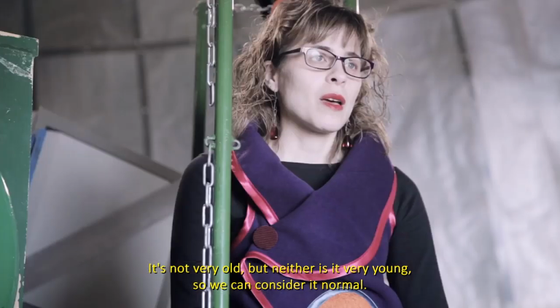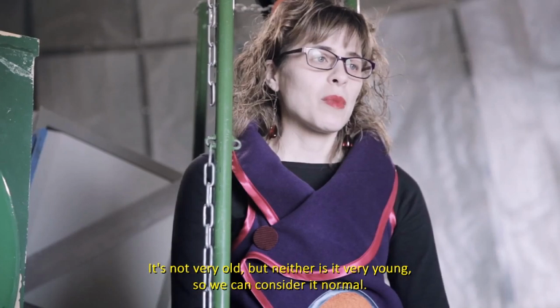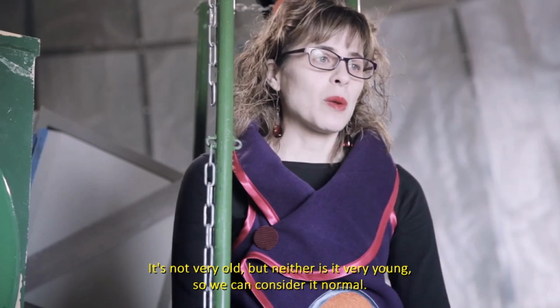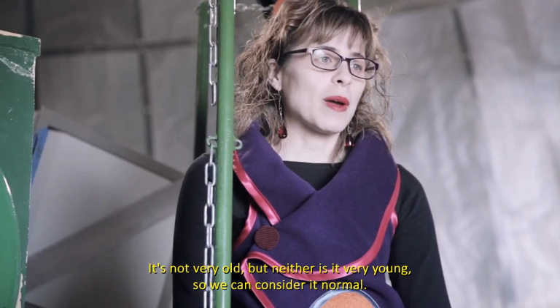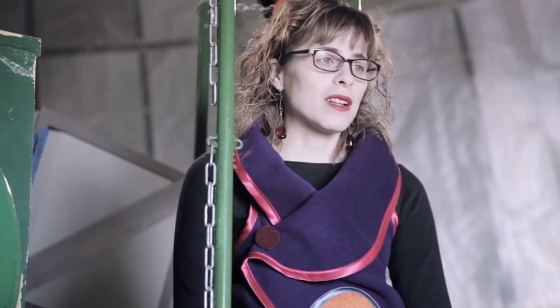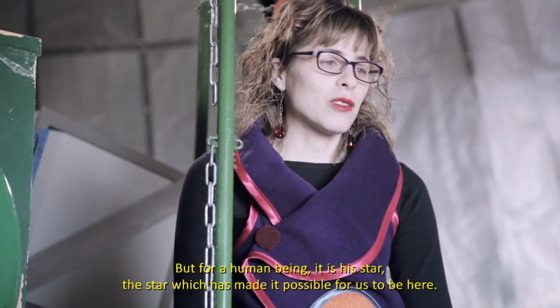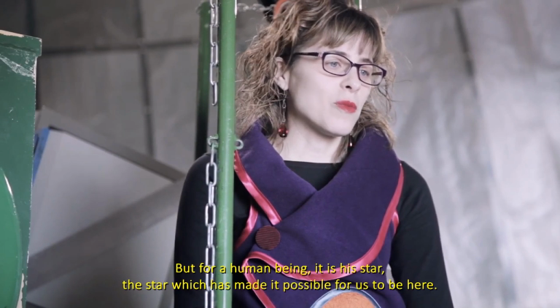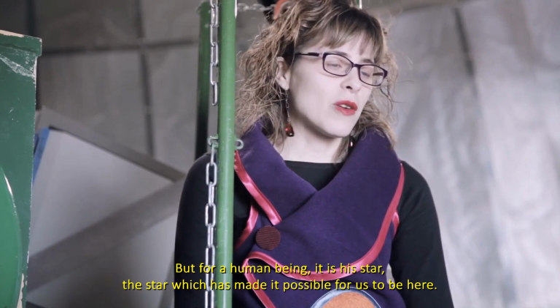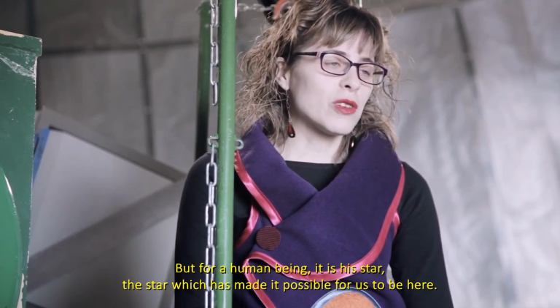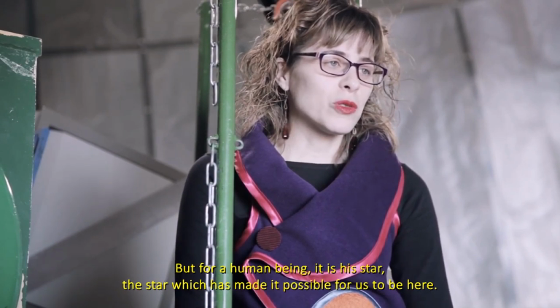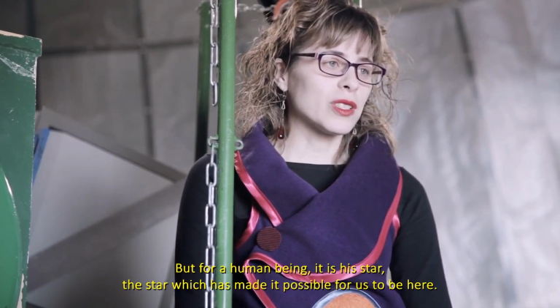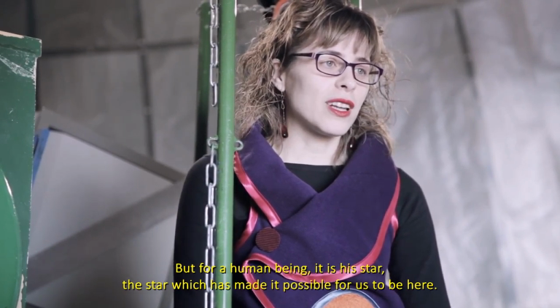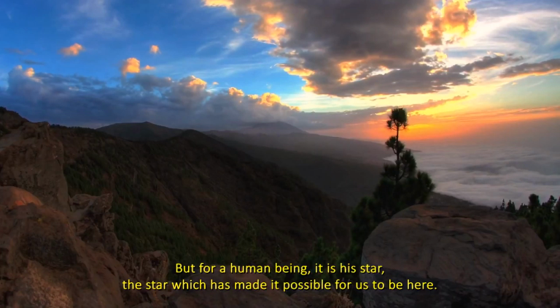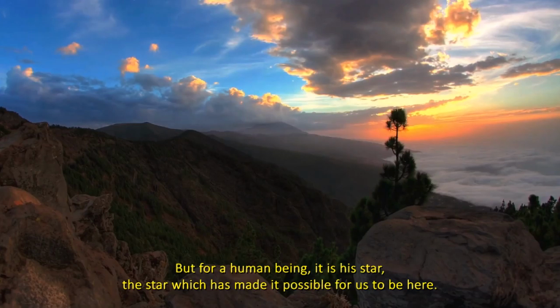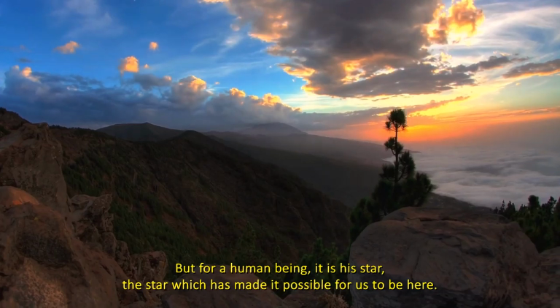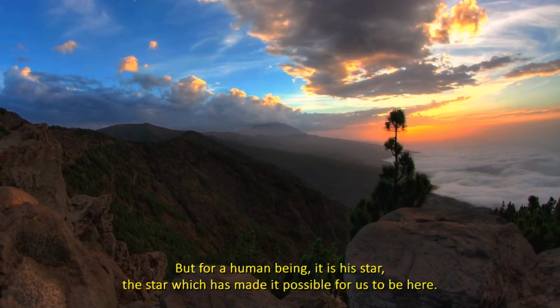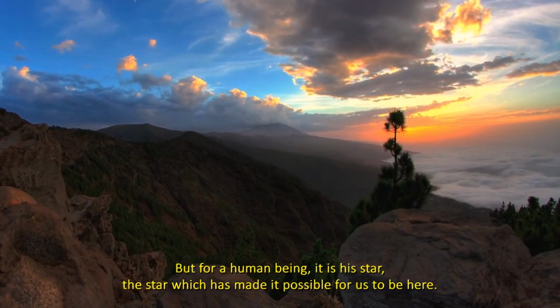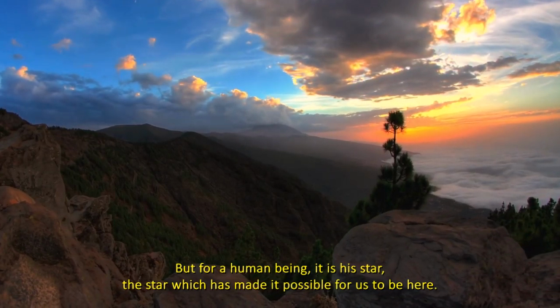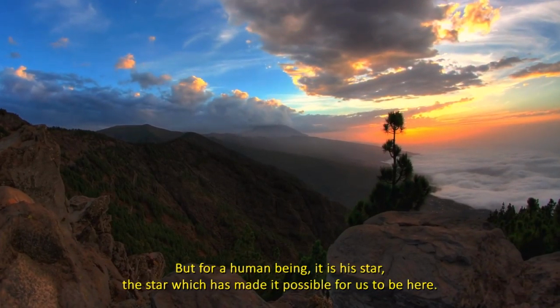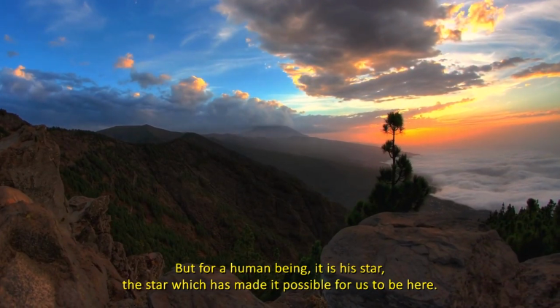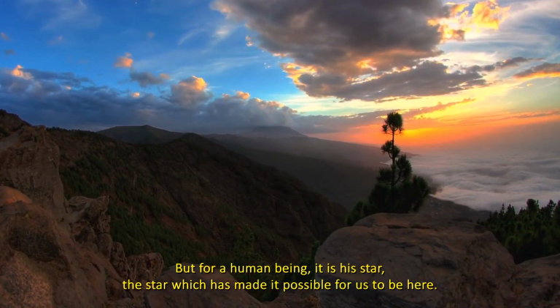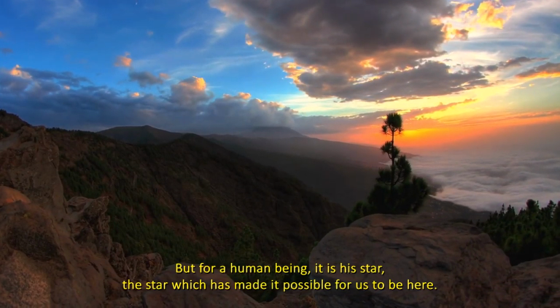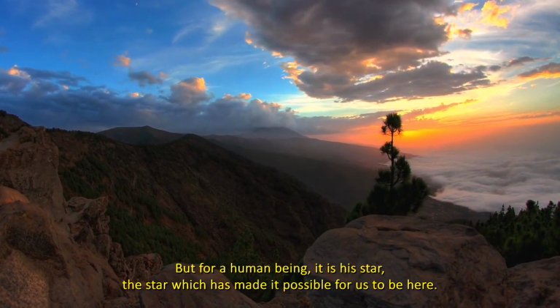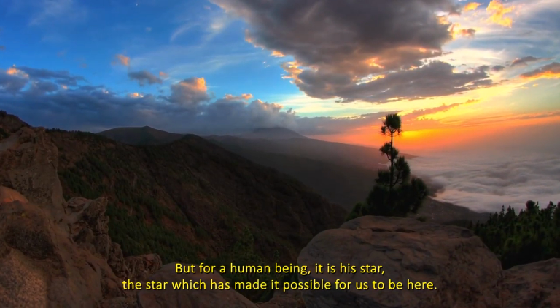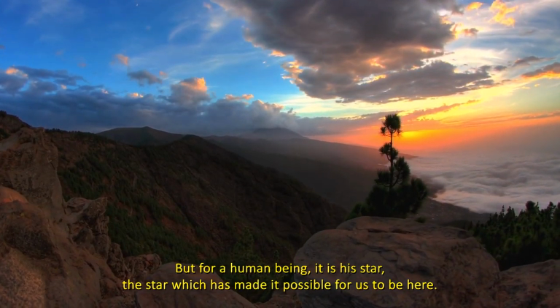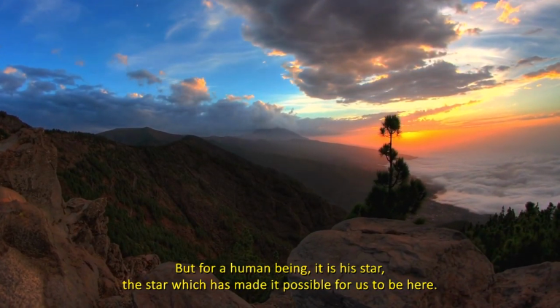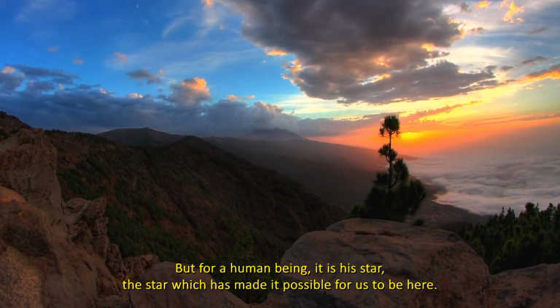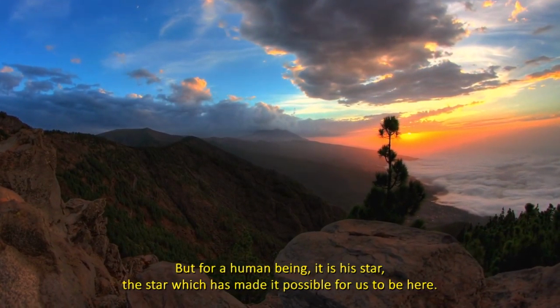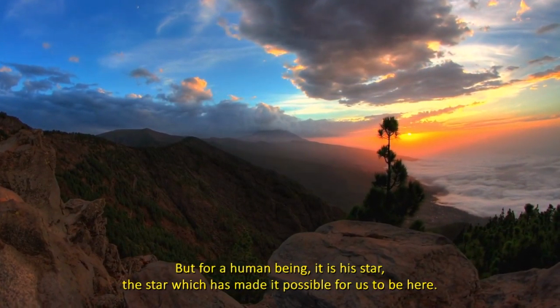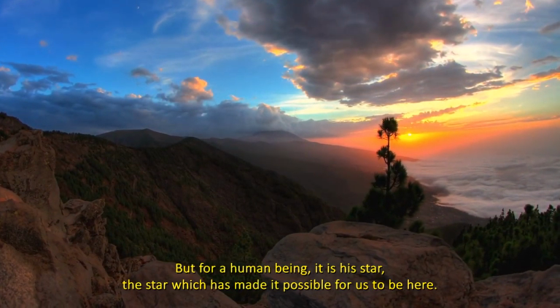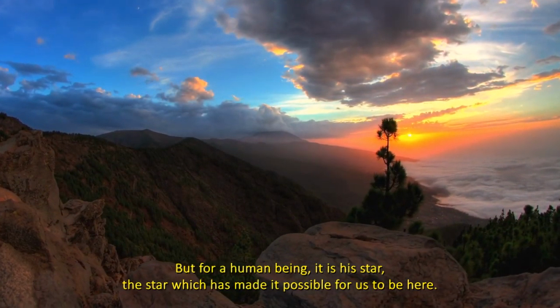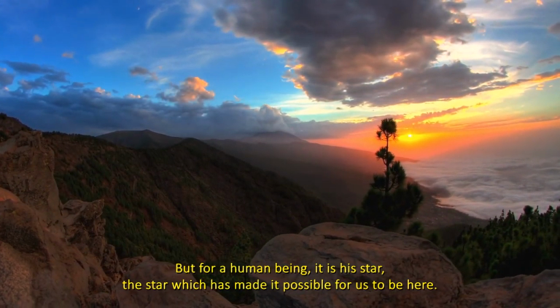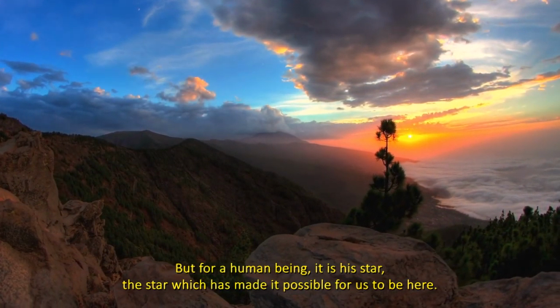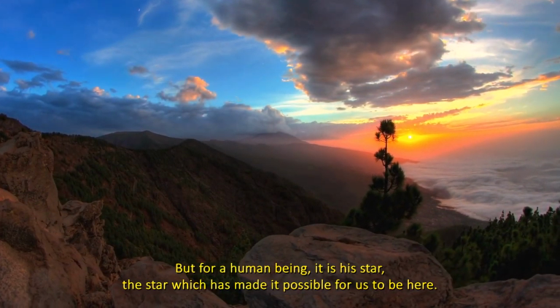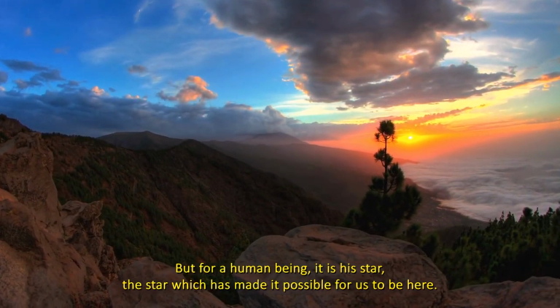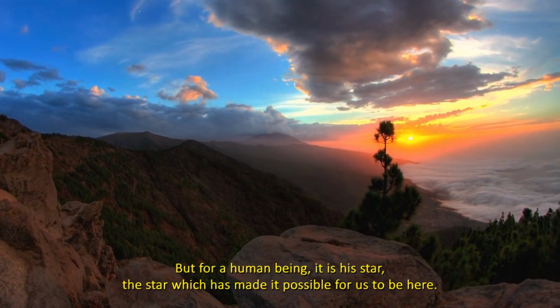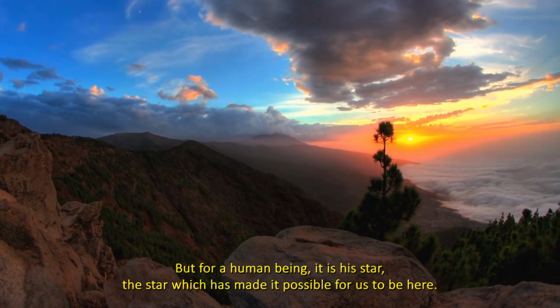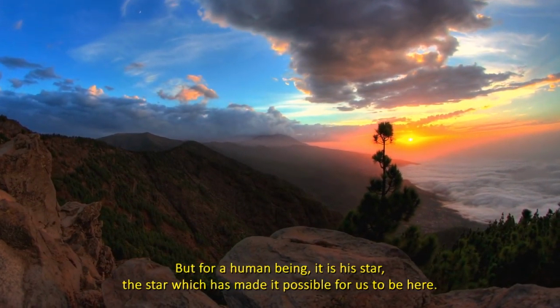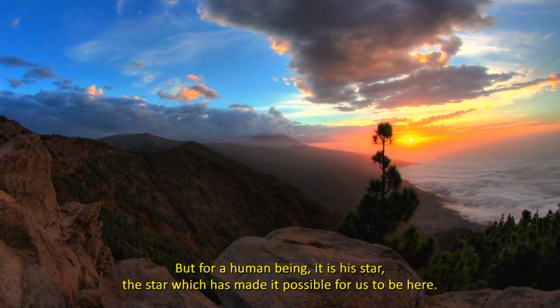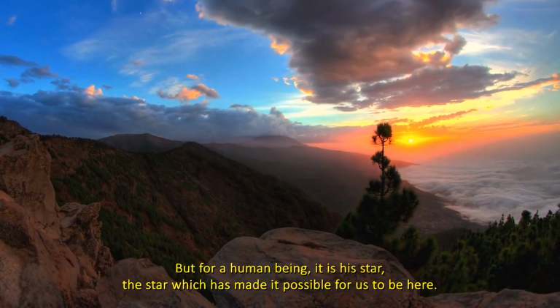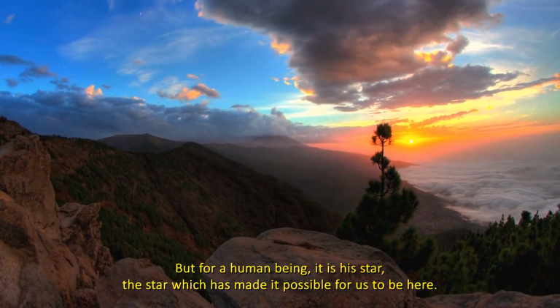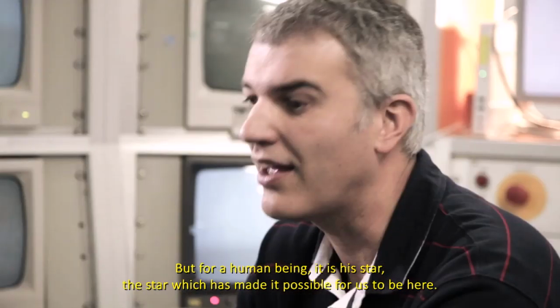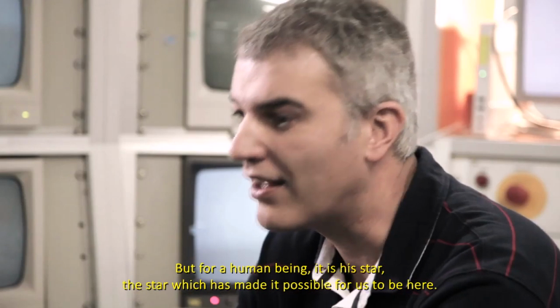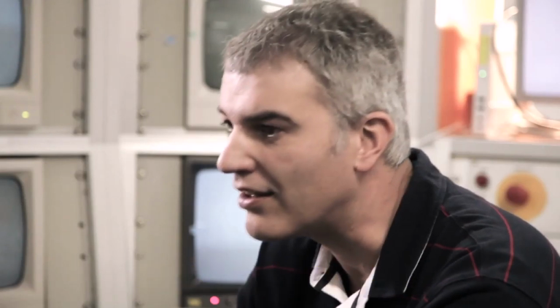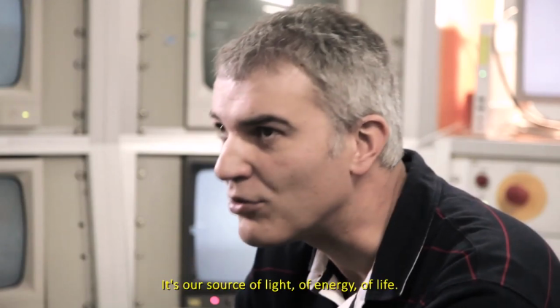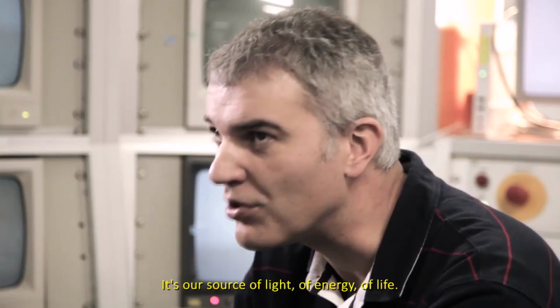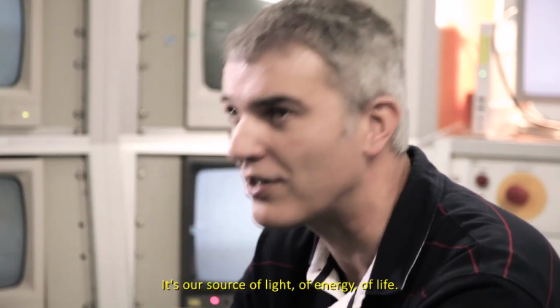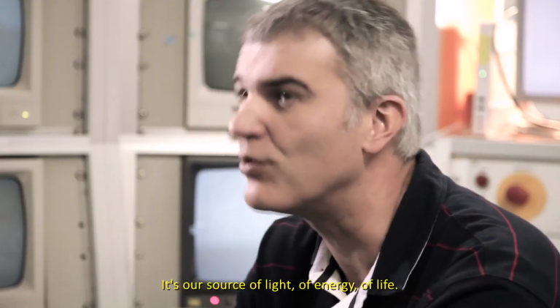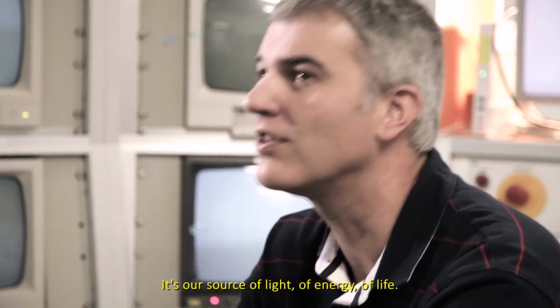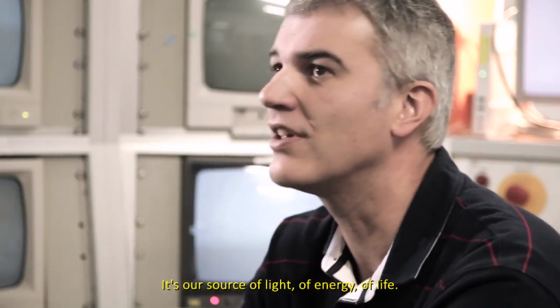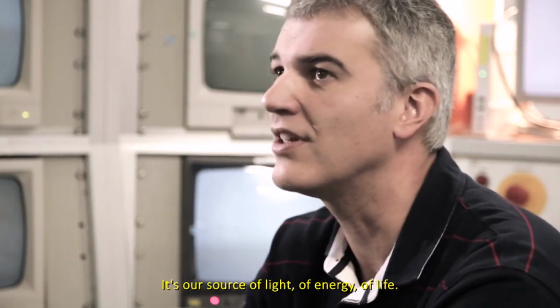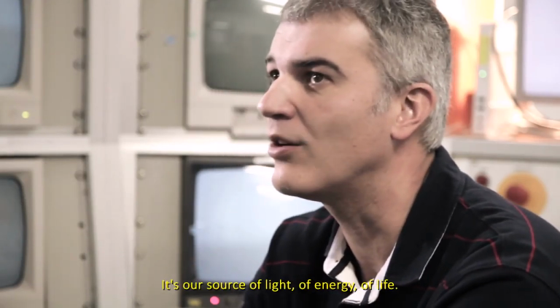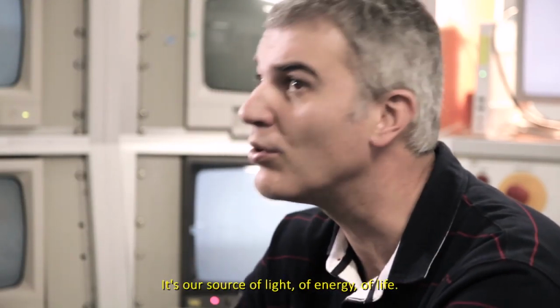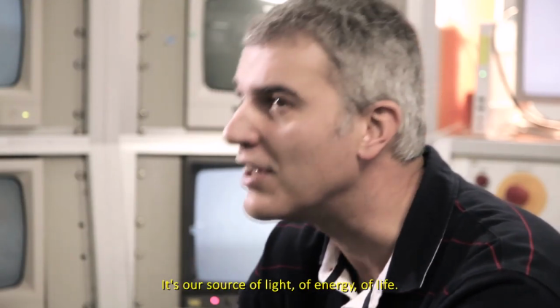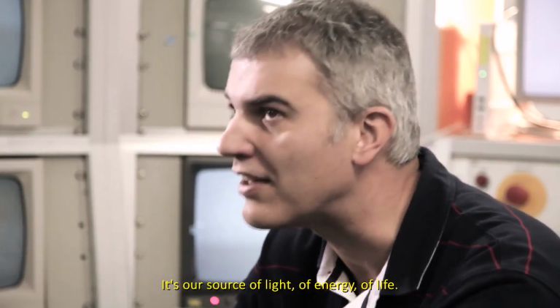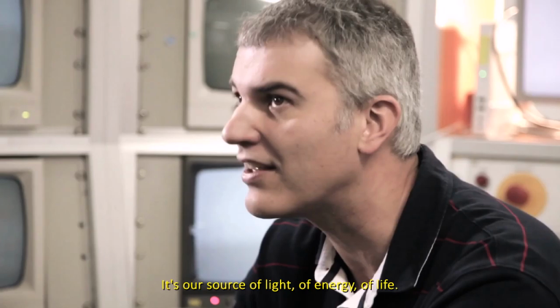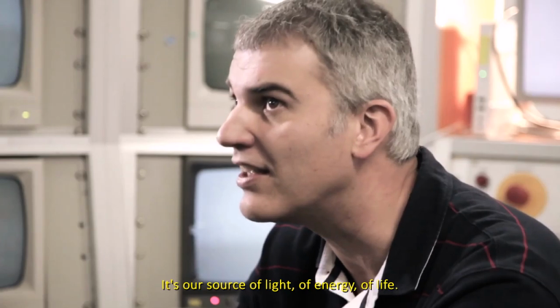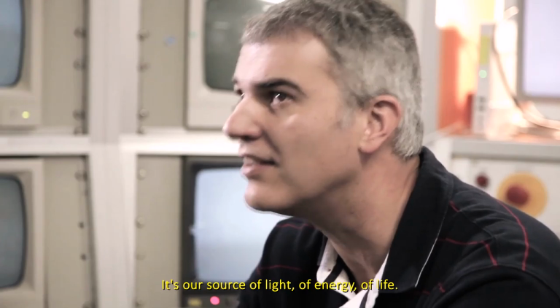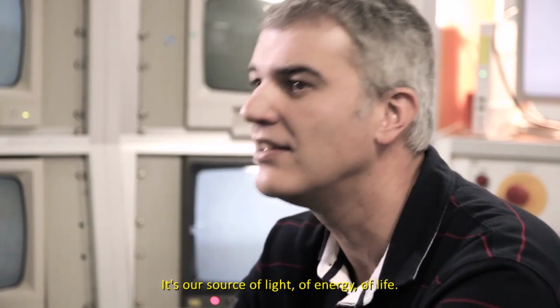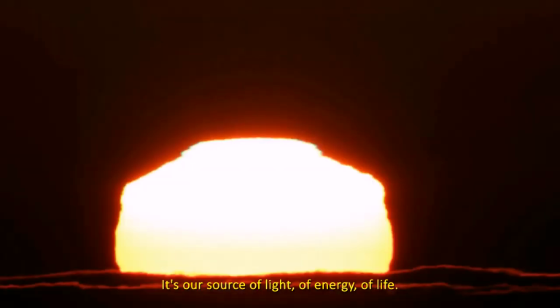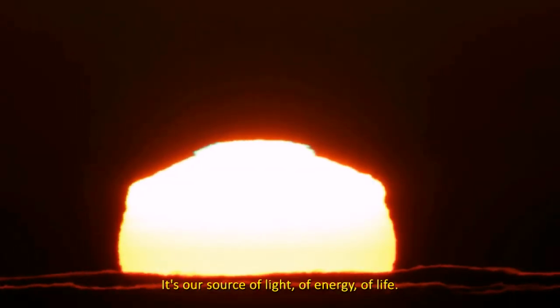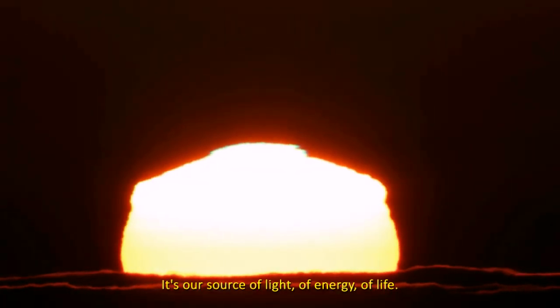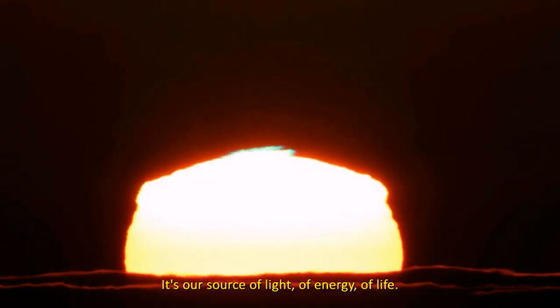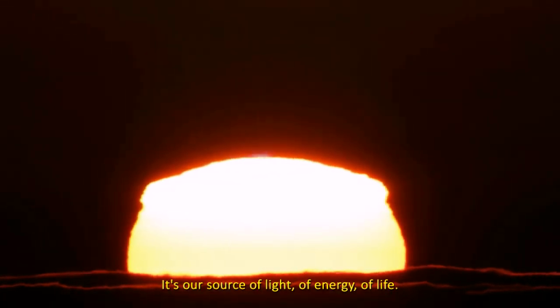Pero para el ser humano es su estrella, la estrella que, de hecho, hace posible que estemos aquí. Es nuestra fuente de luz, de energía, de vida.